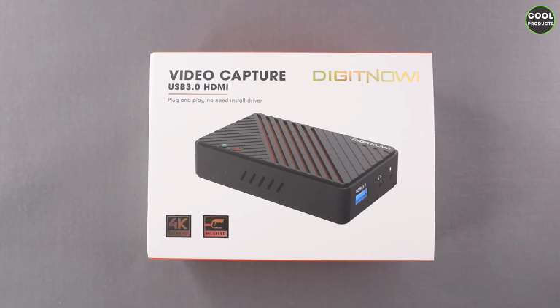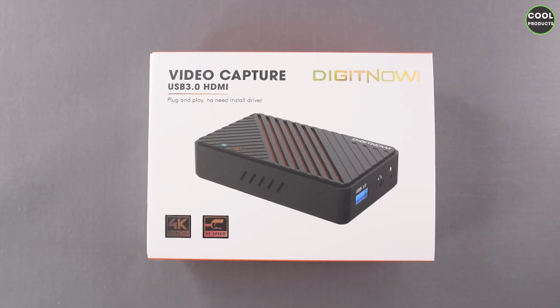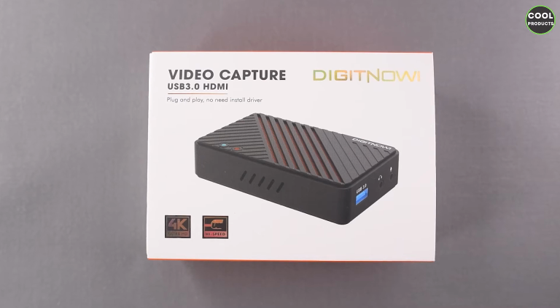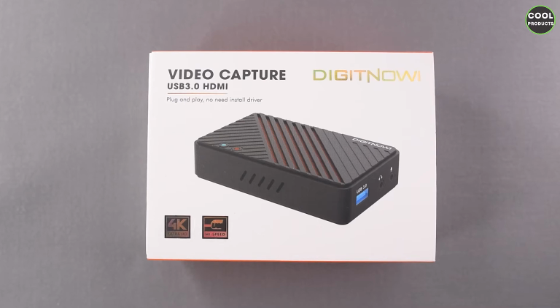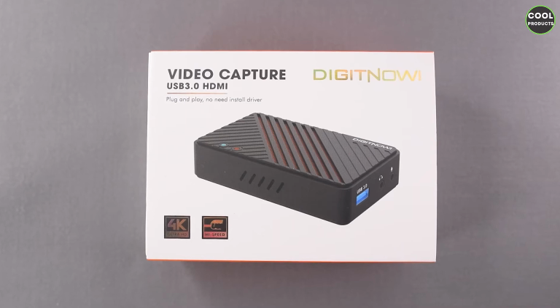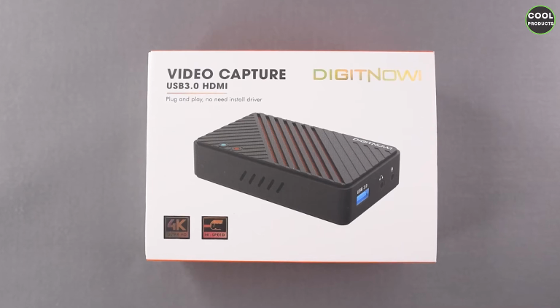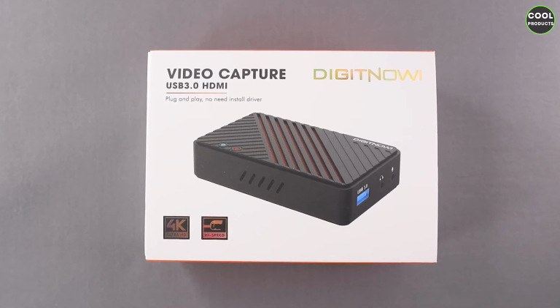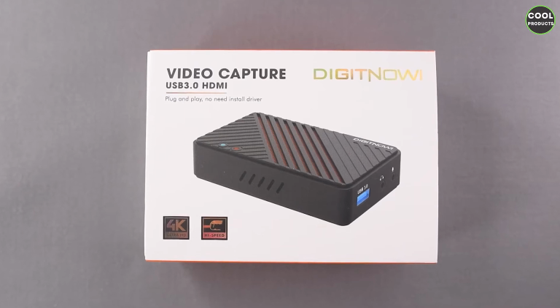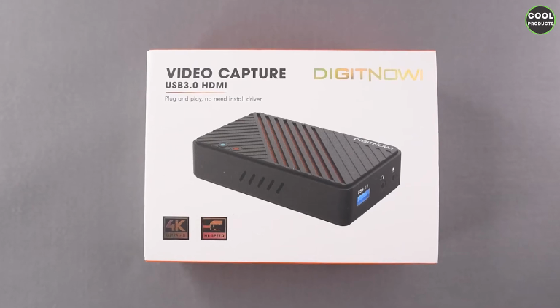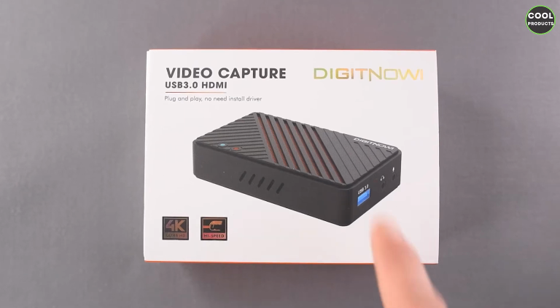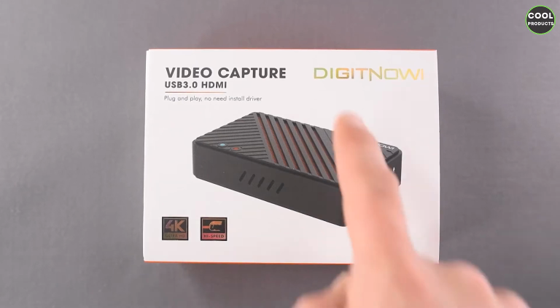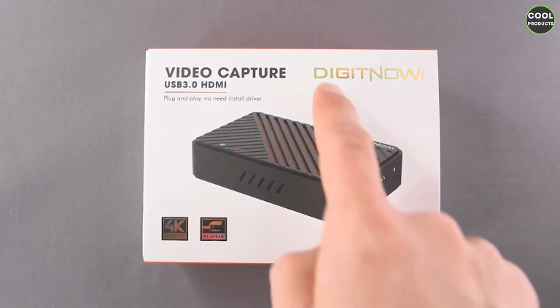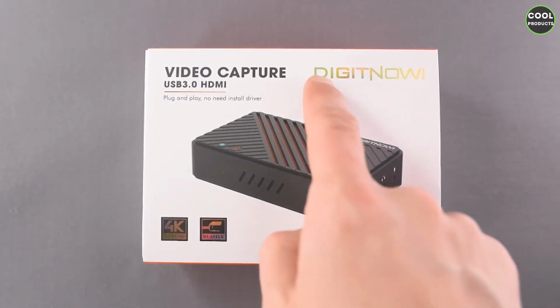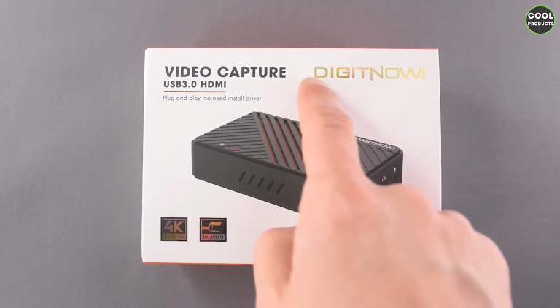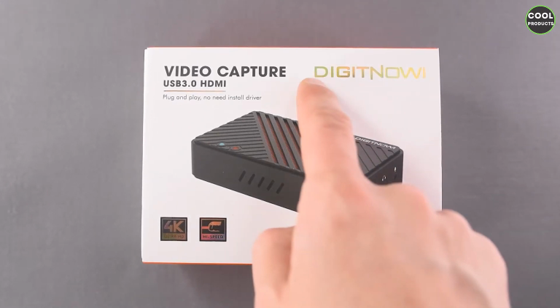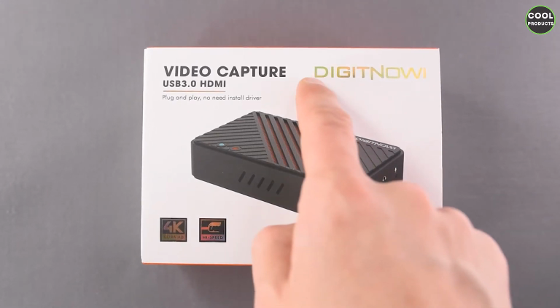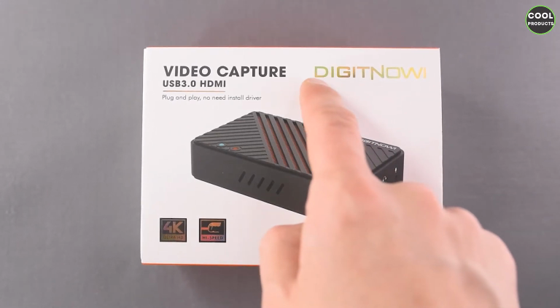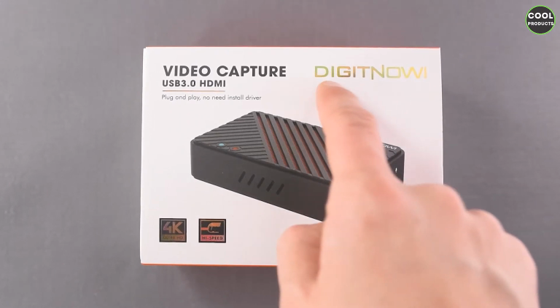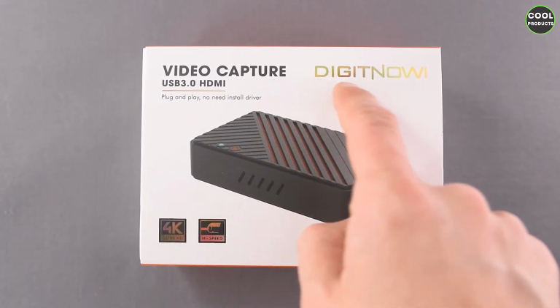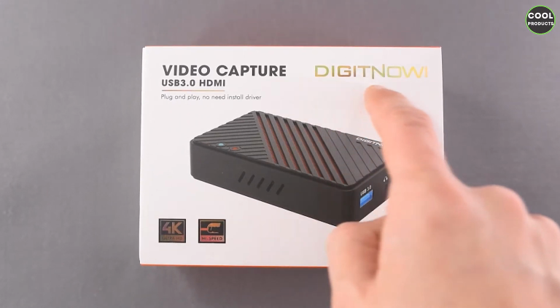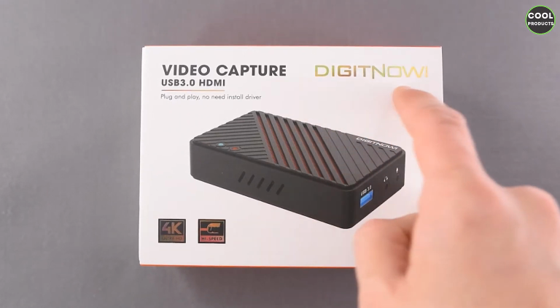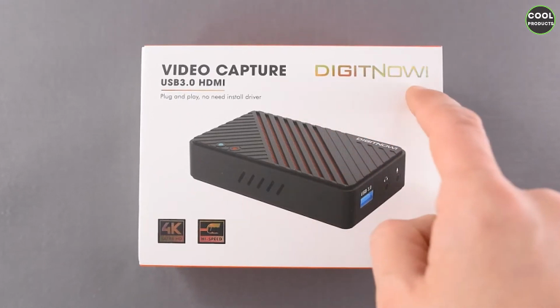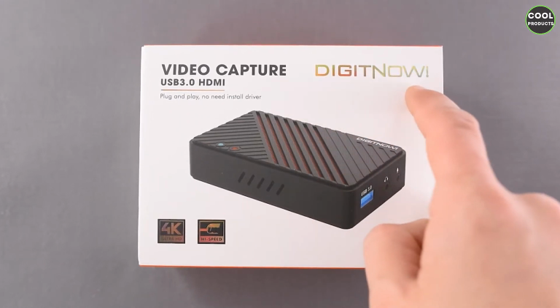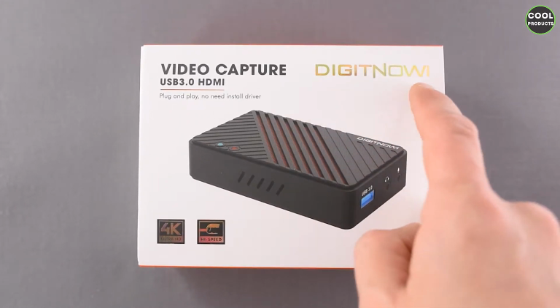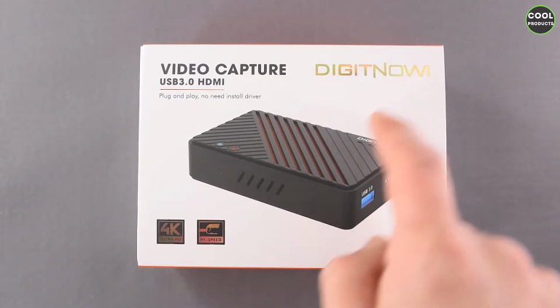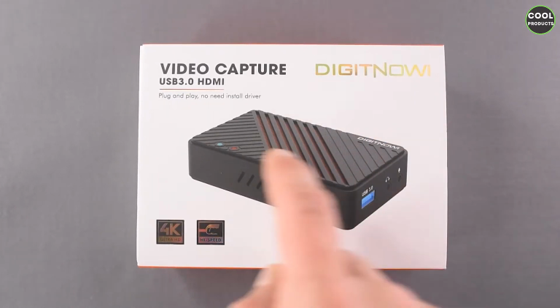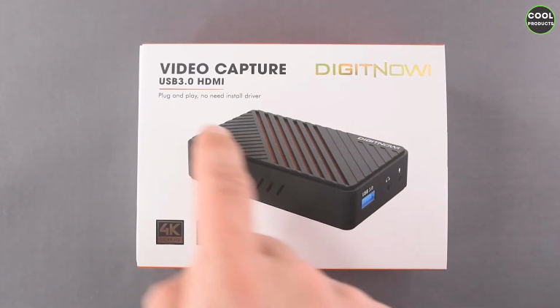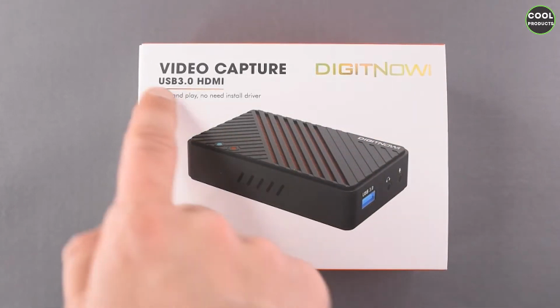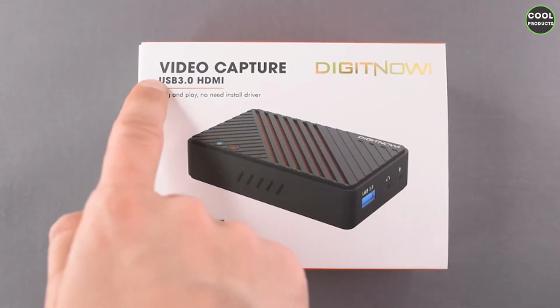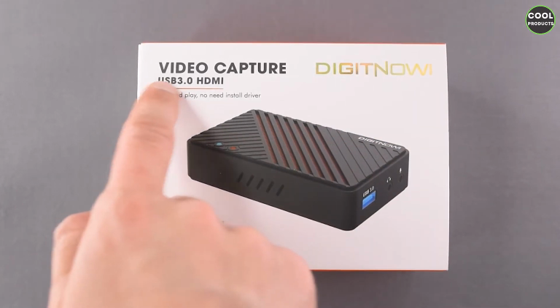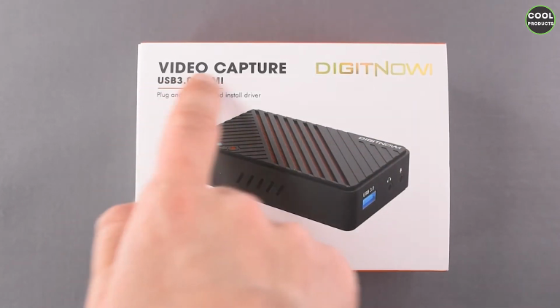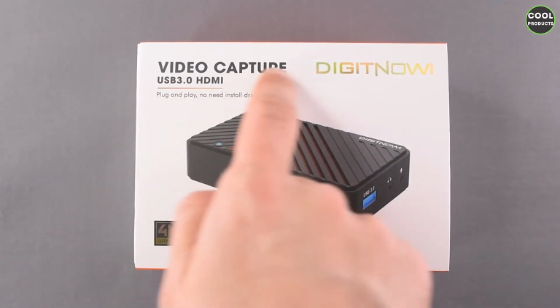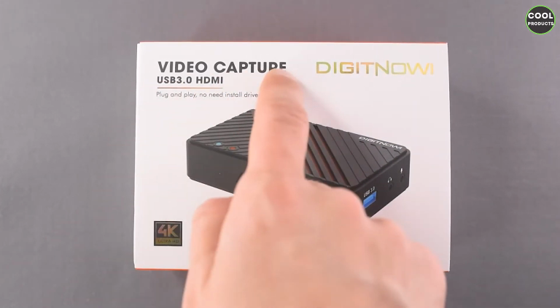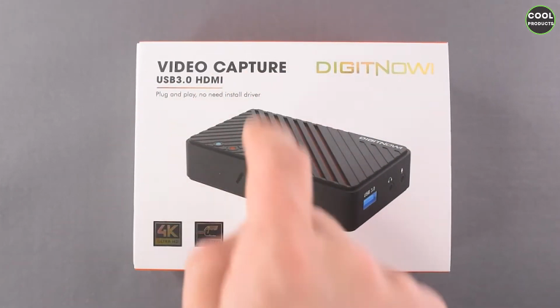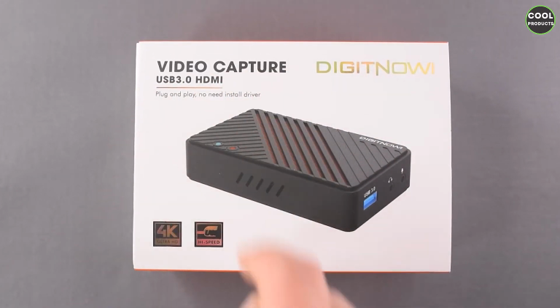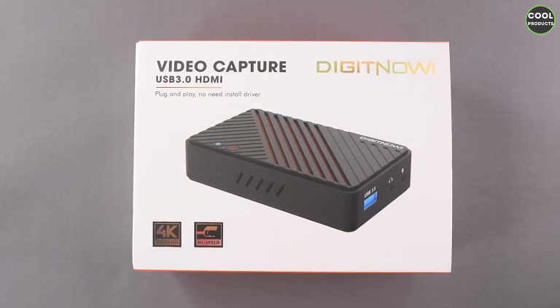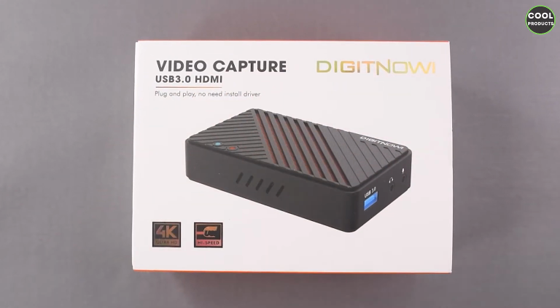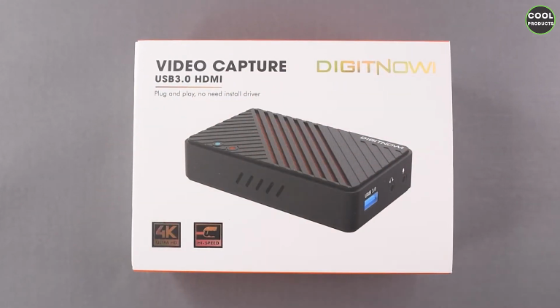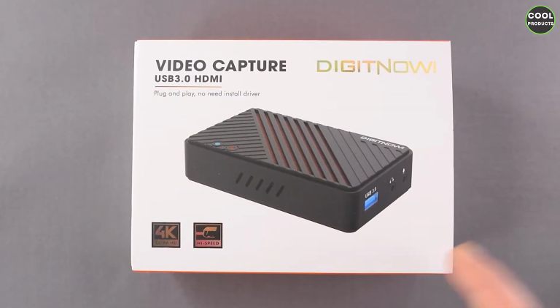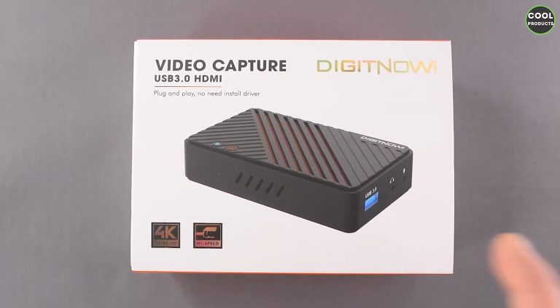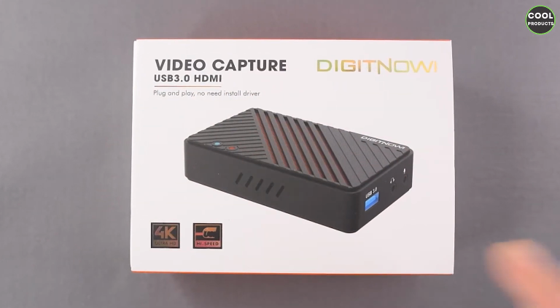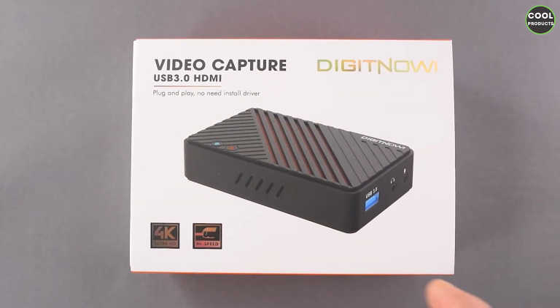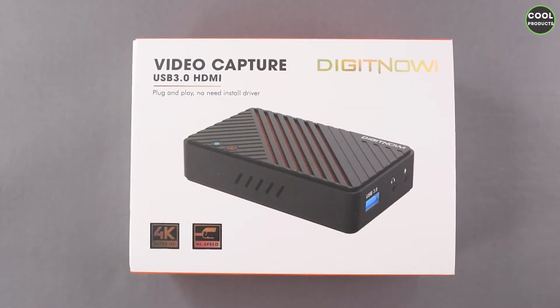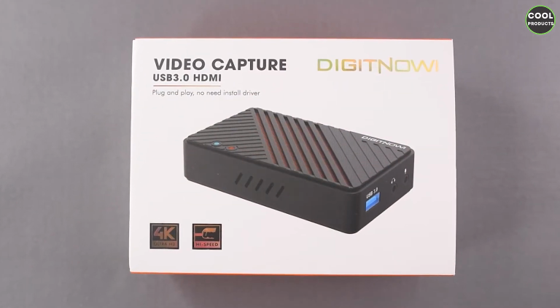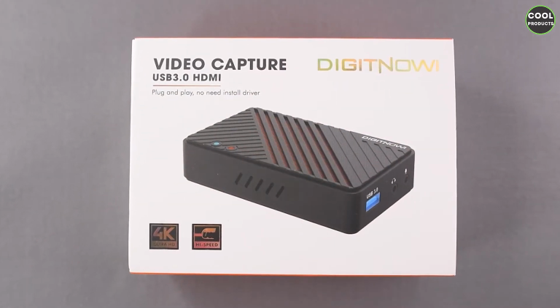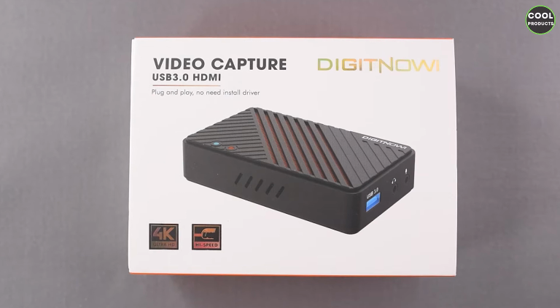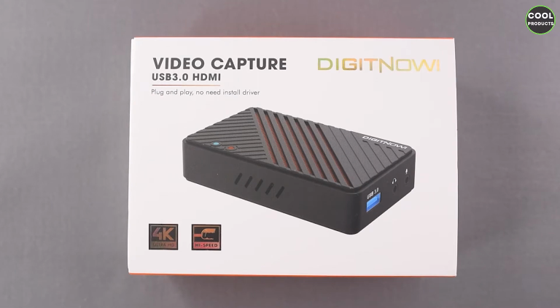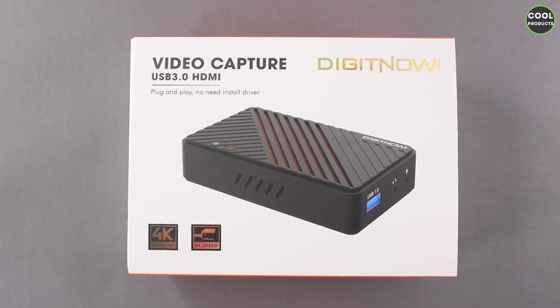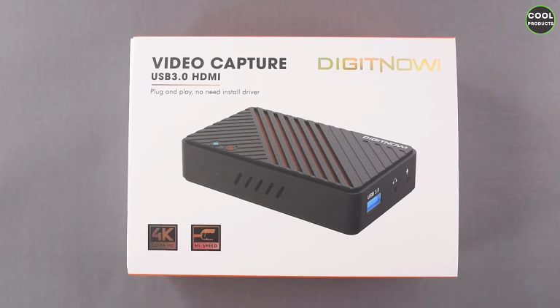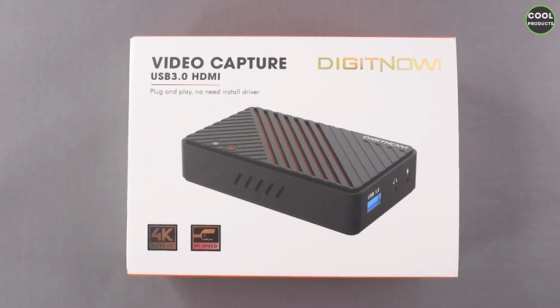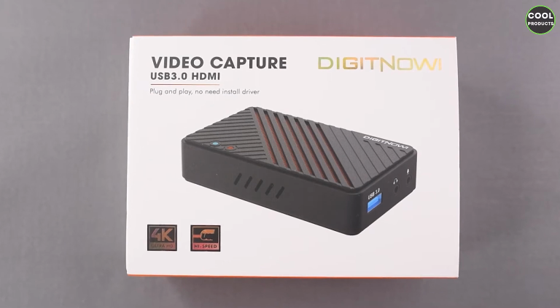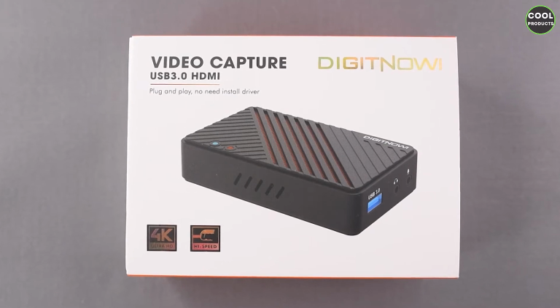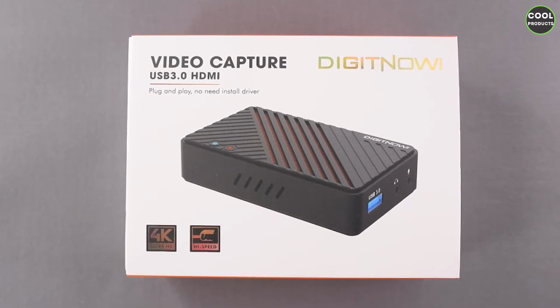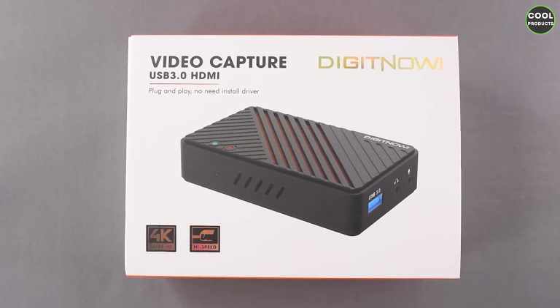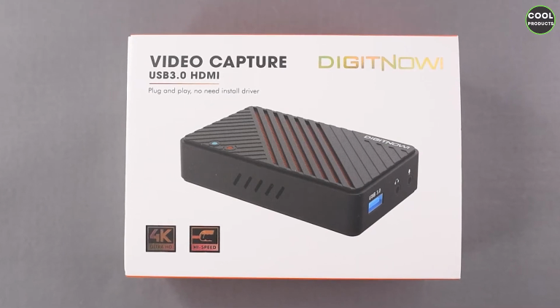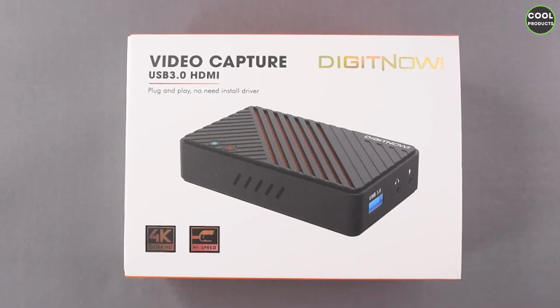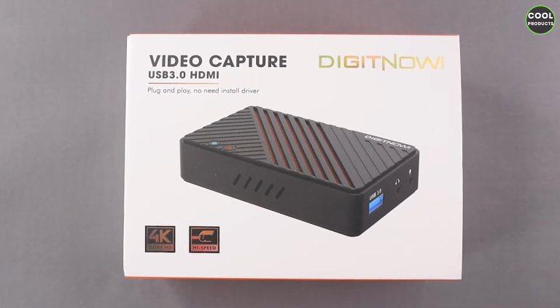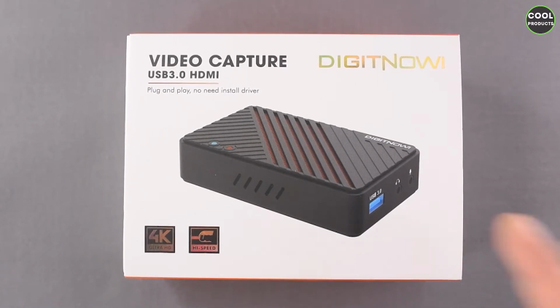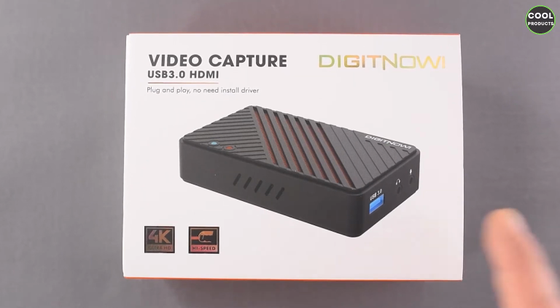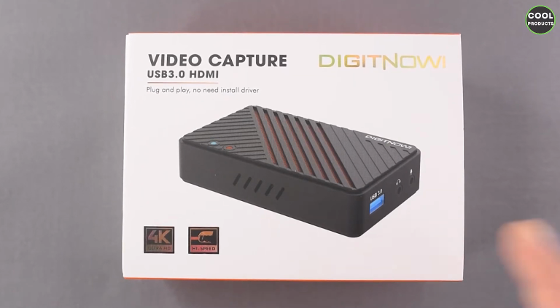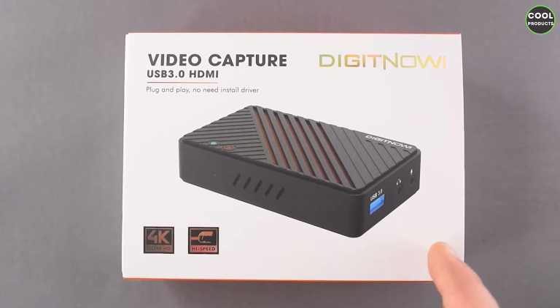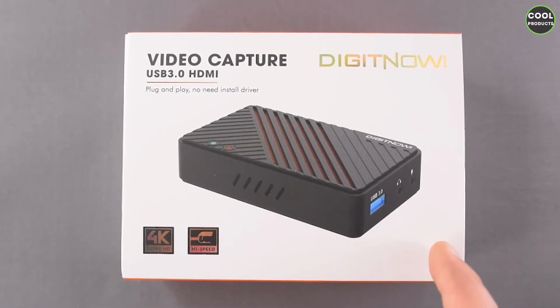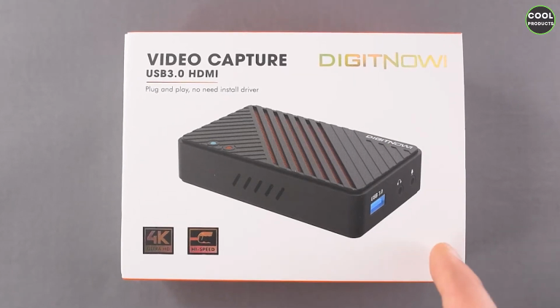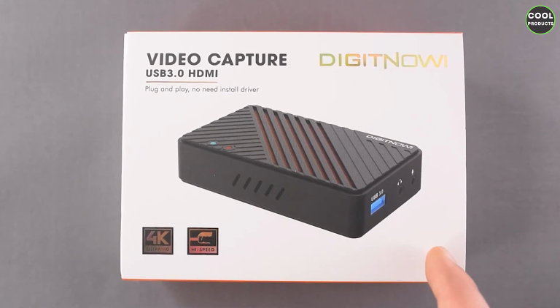Hi everyone. In today's video I'm going to do an unboxing of this Digit Now video capture card. I just want to mention the video is not sponsored by the company — I purchased it on Amazon.